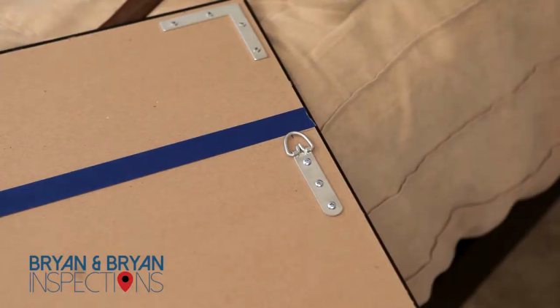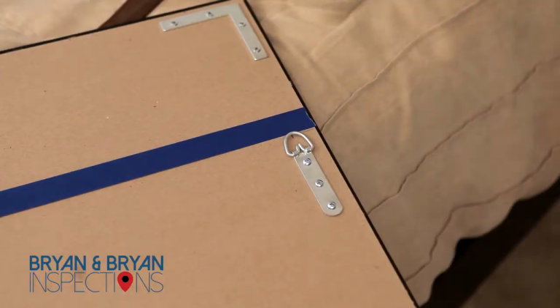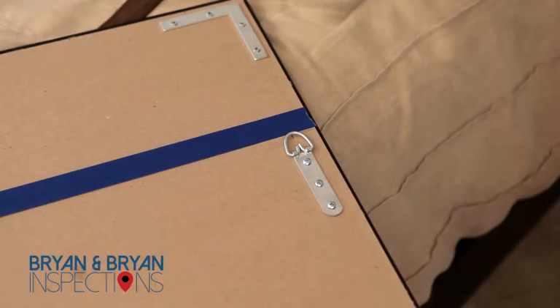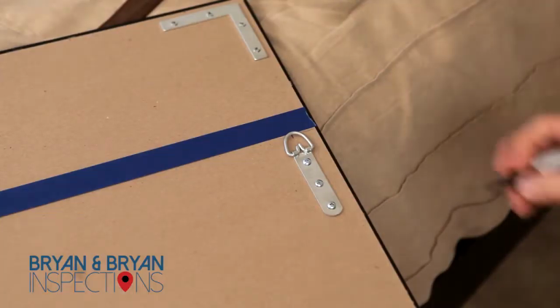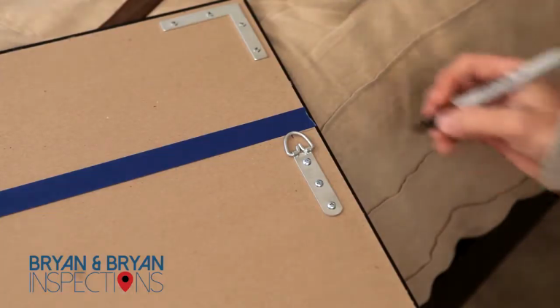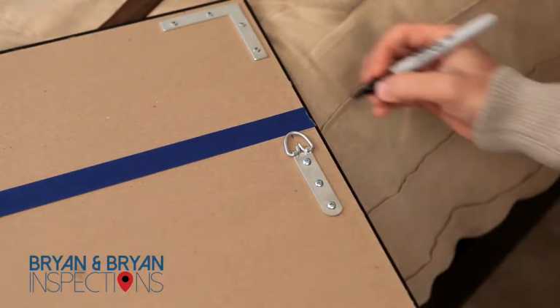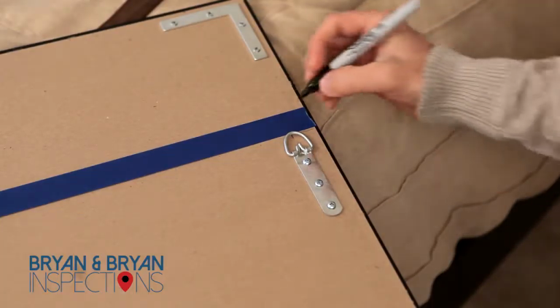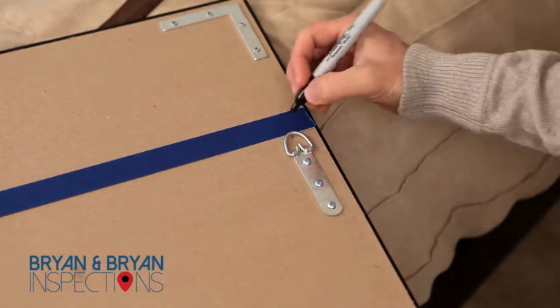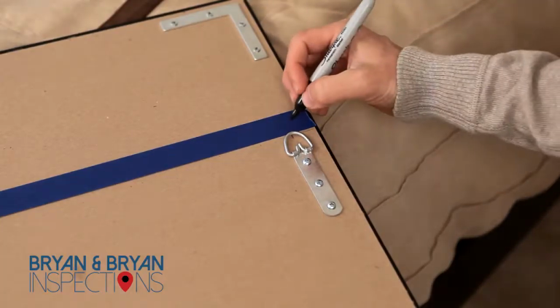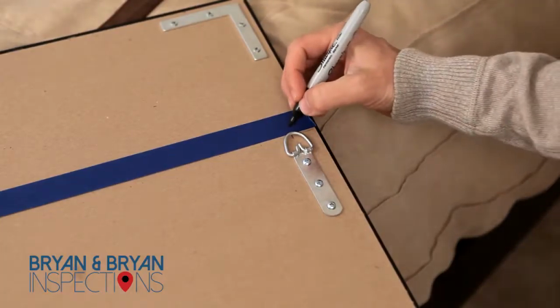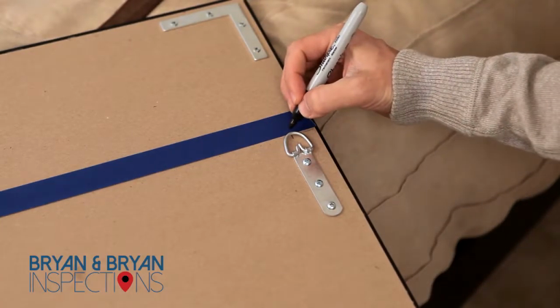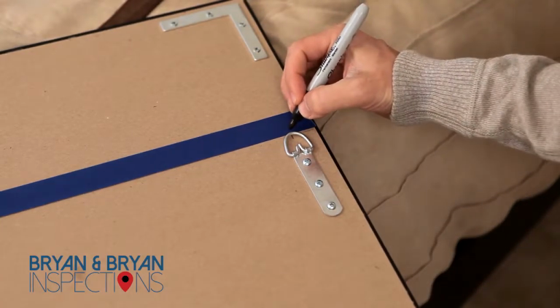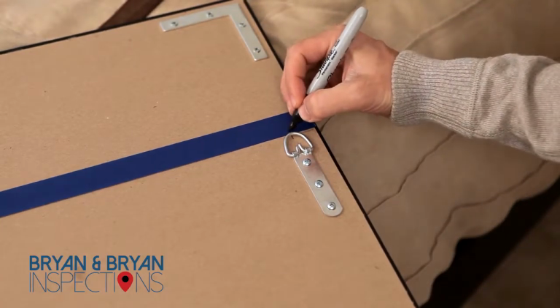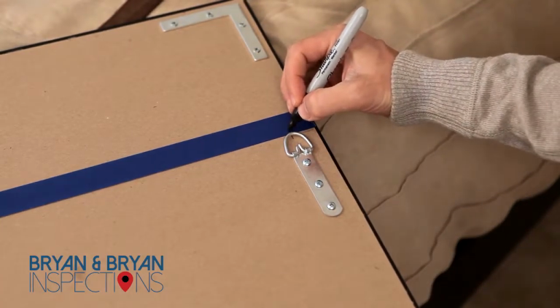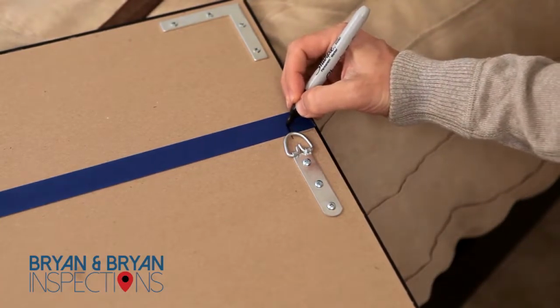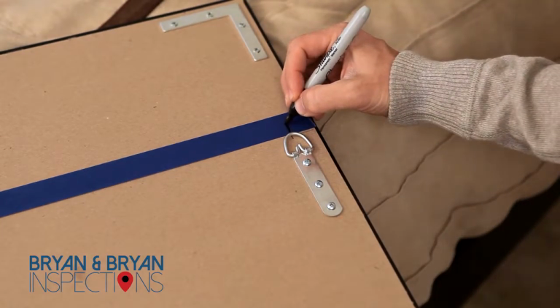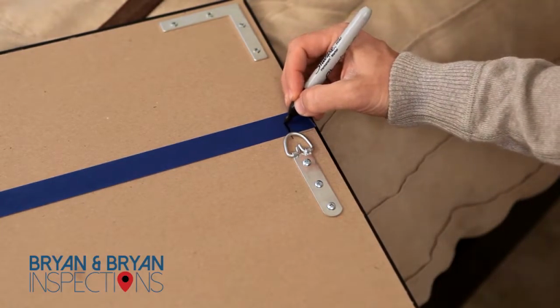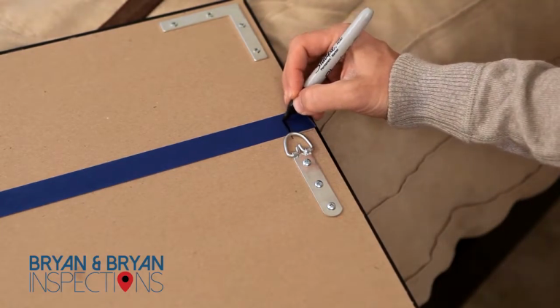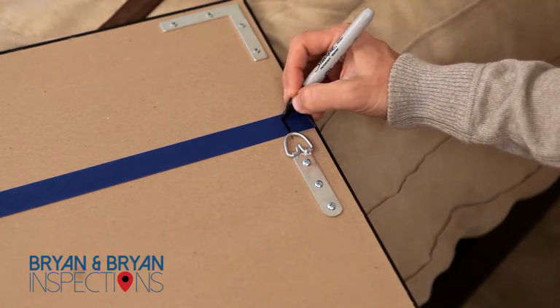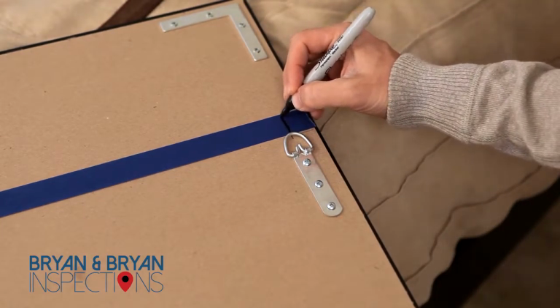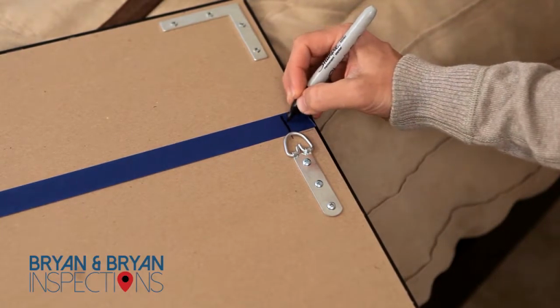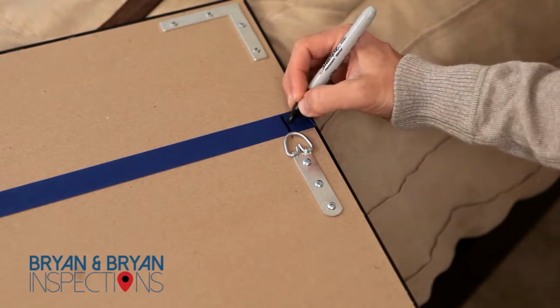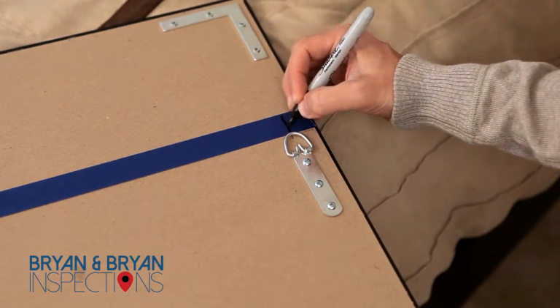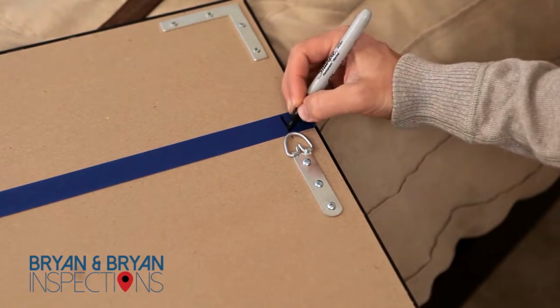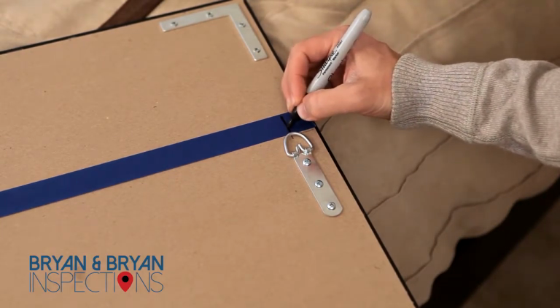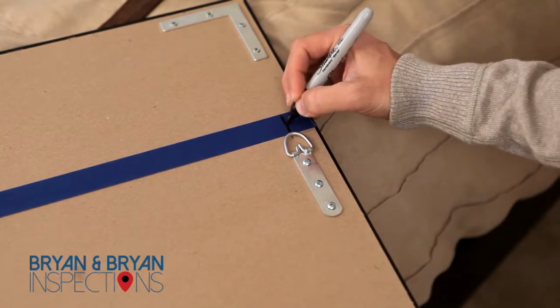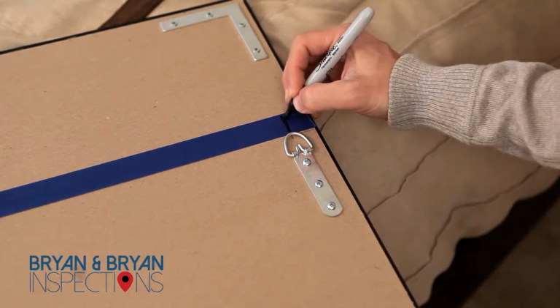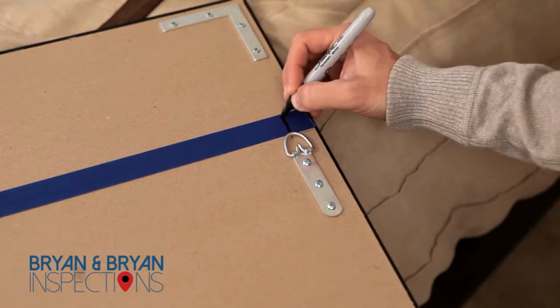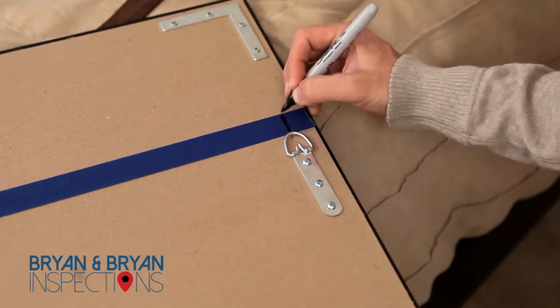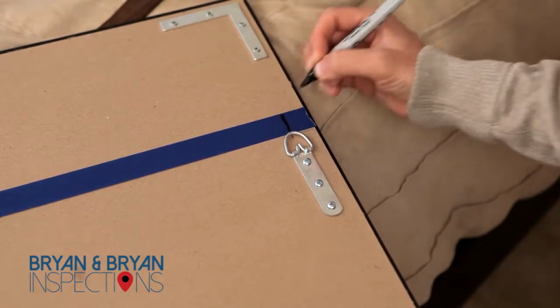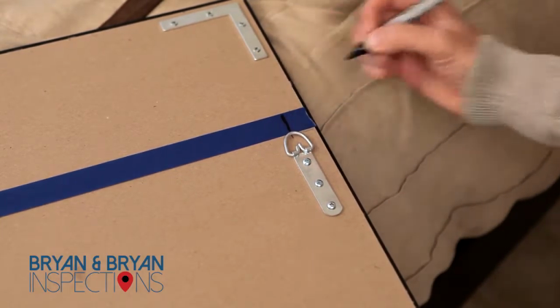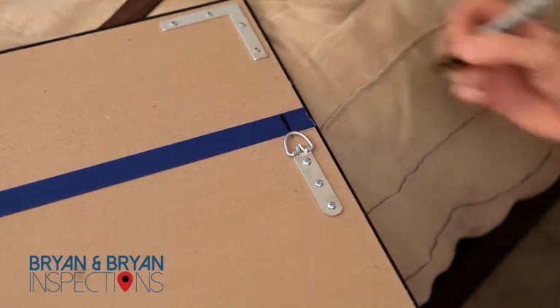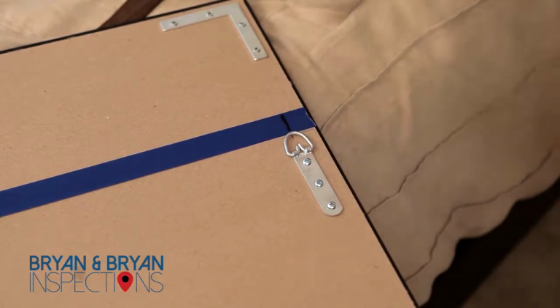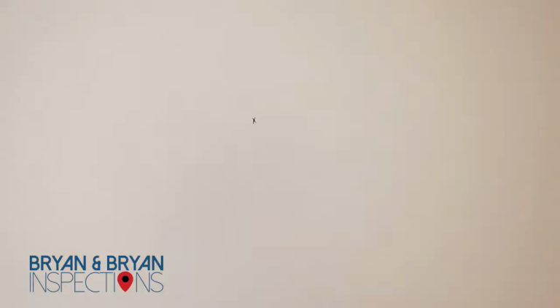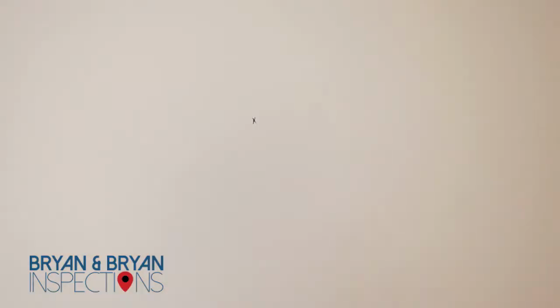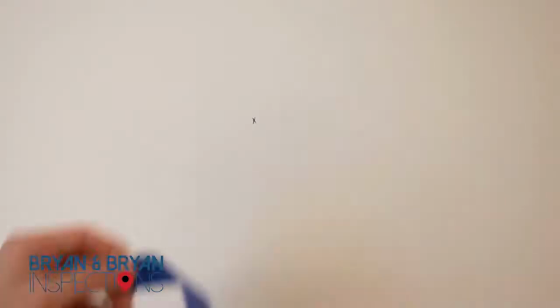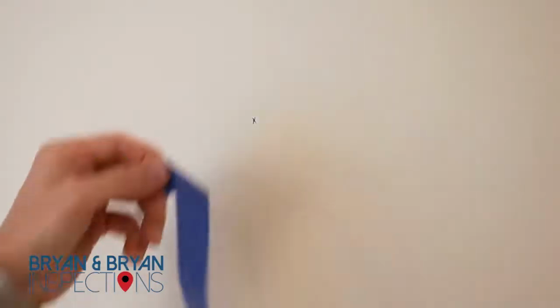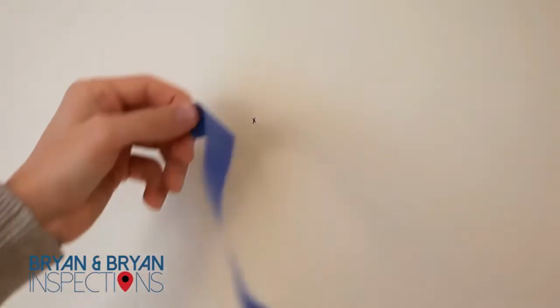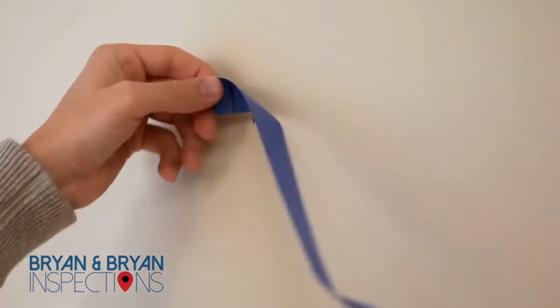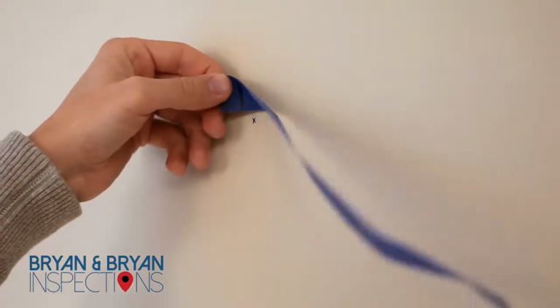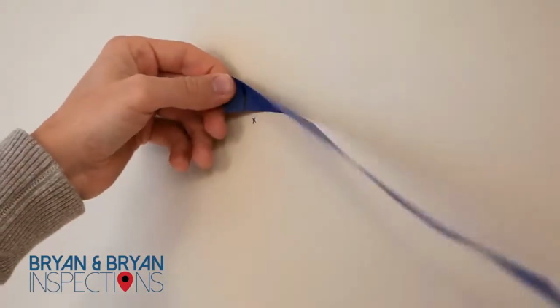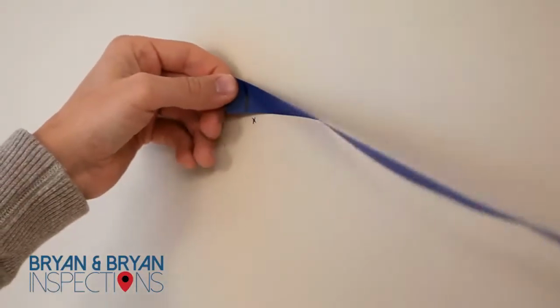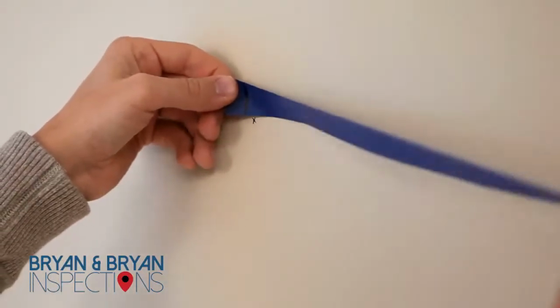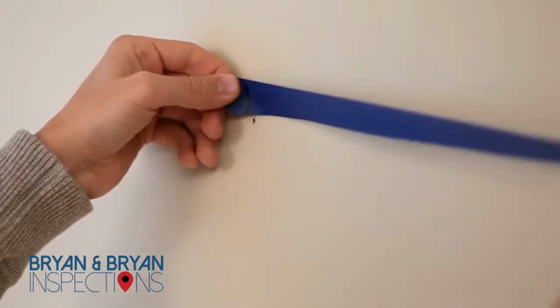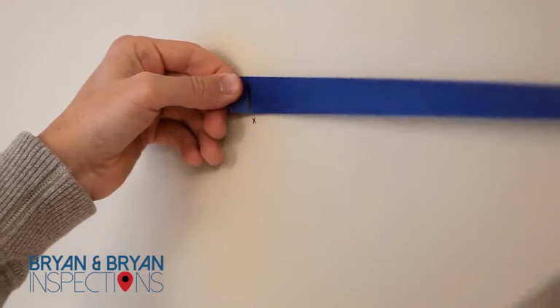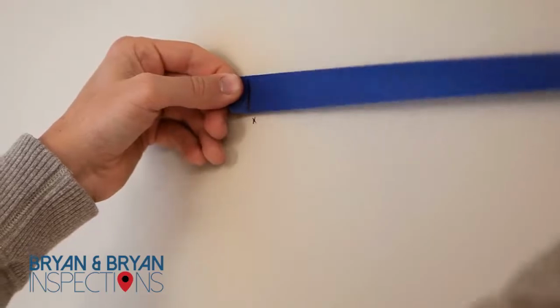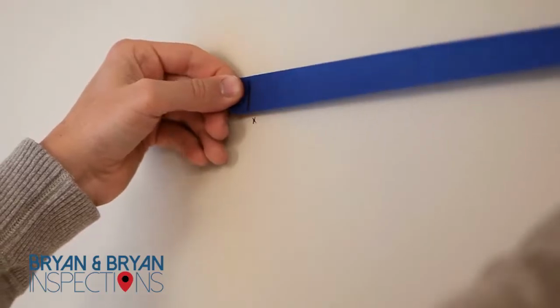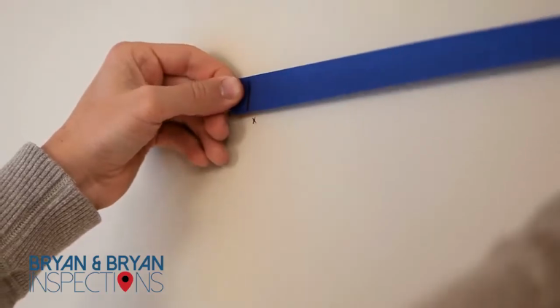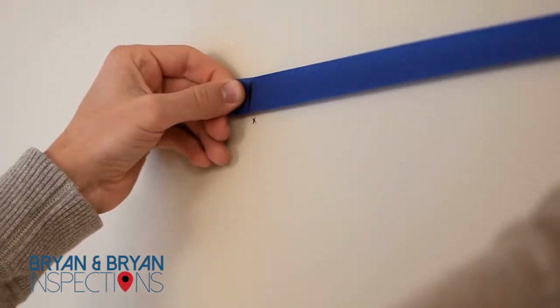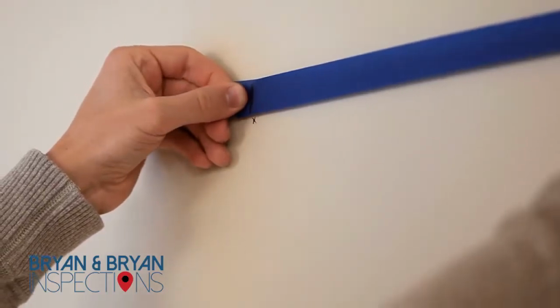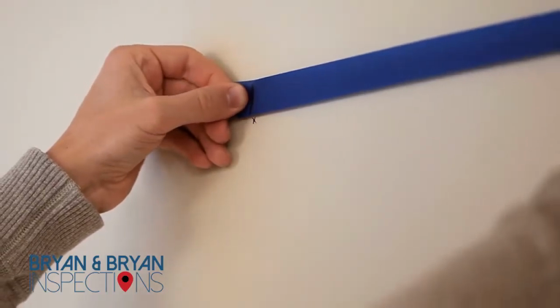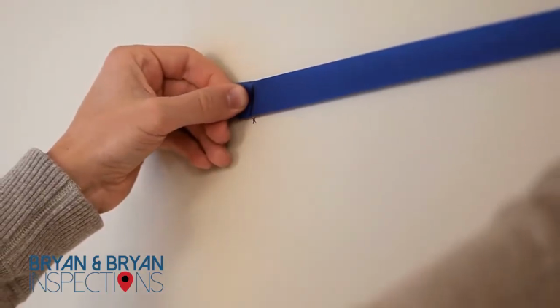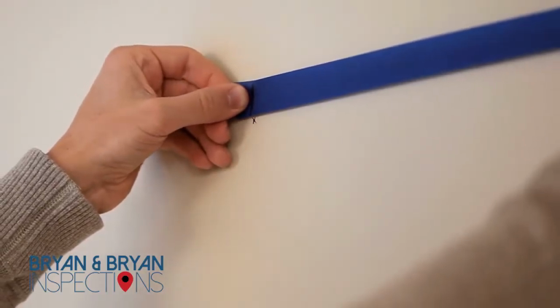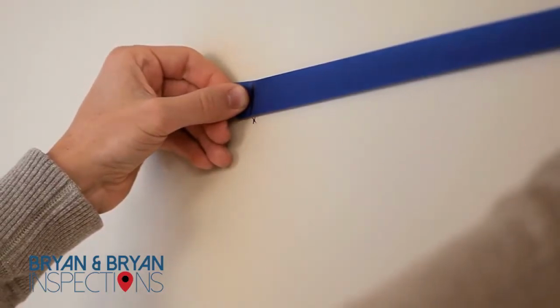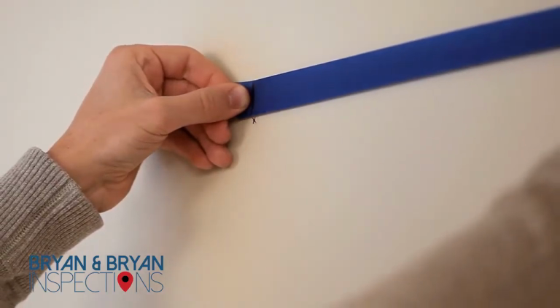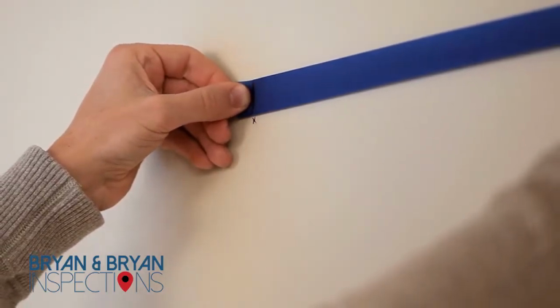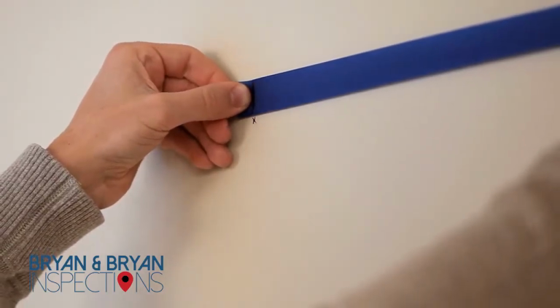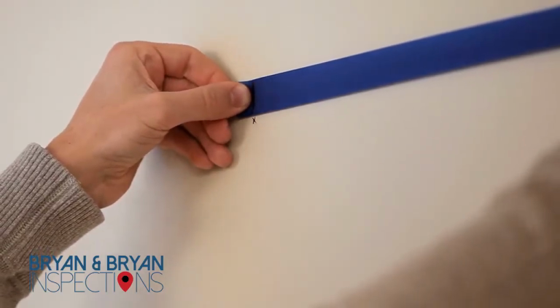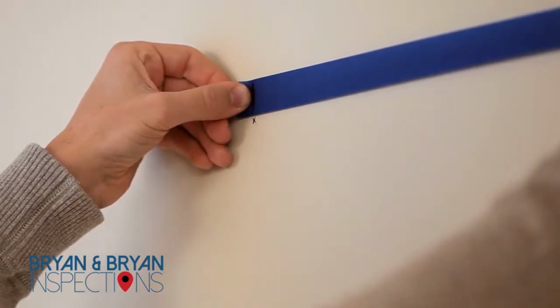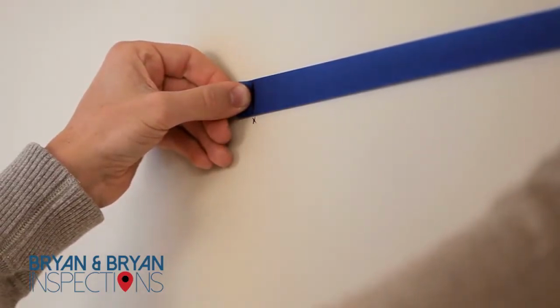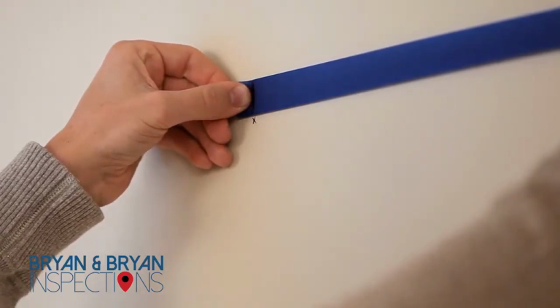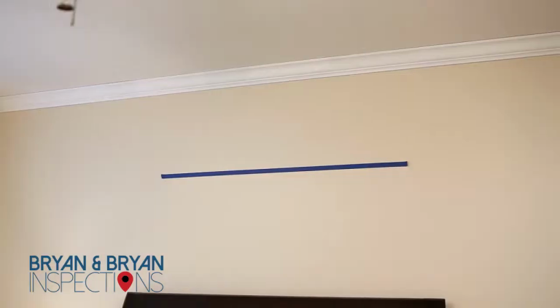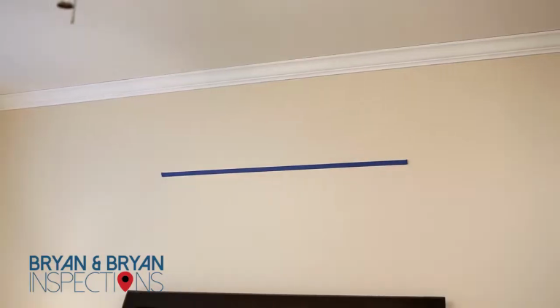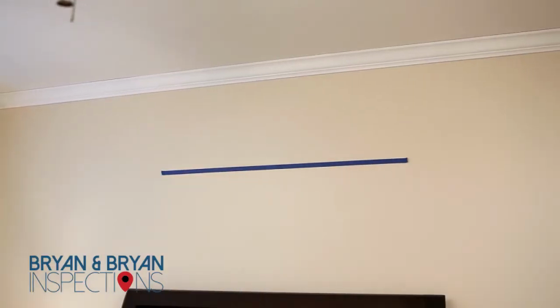Next, put painter's tape on the back of the frame, stretching from one point of contact to the other. Then mark the tape at each point.